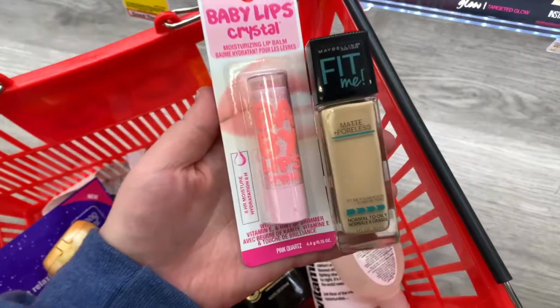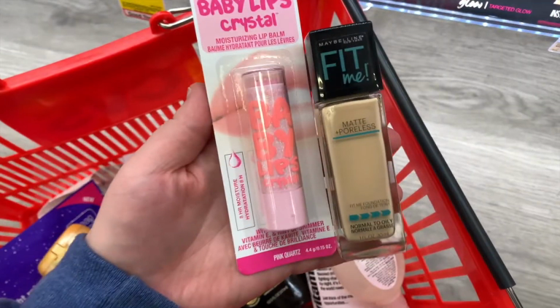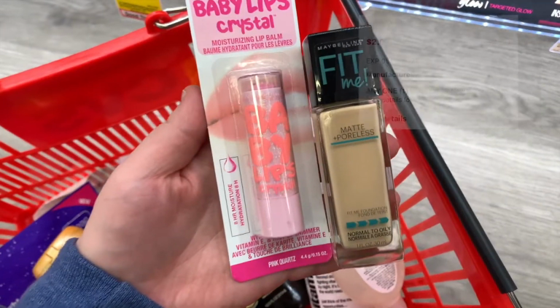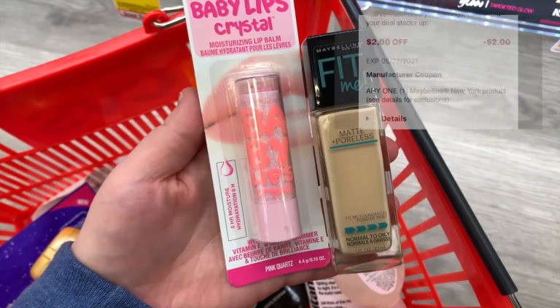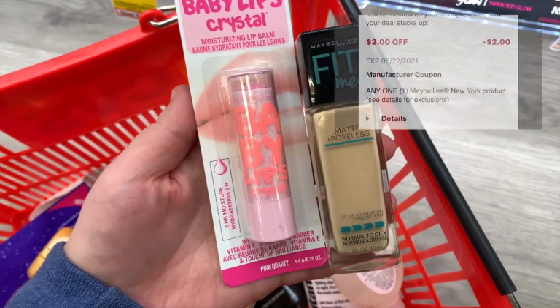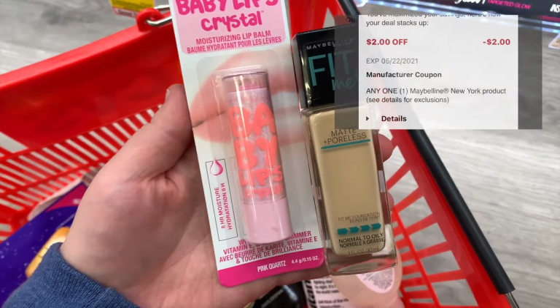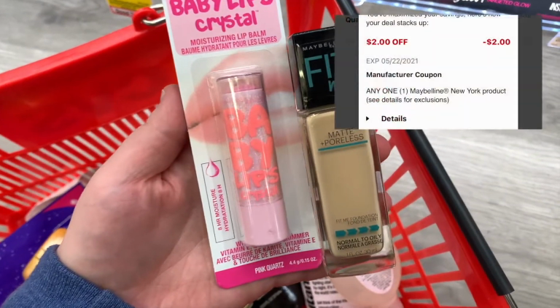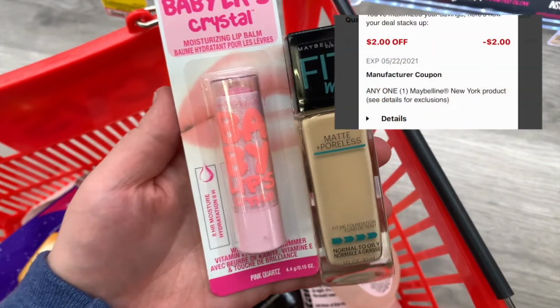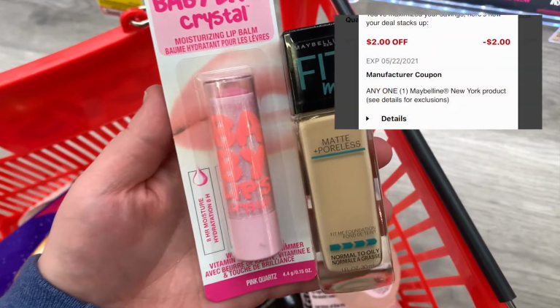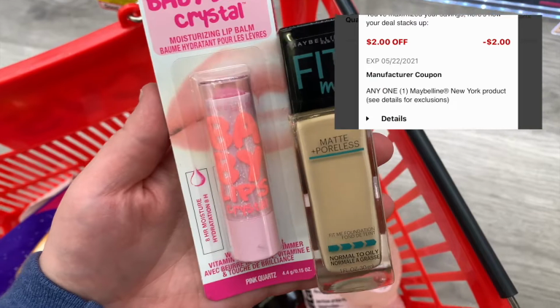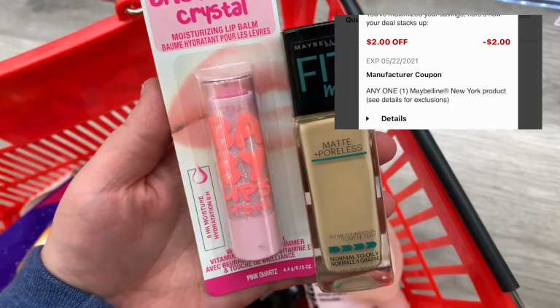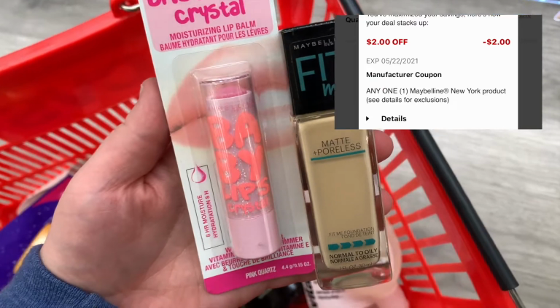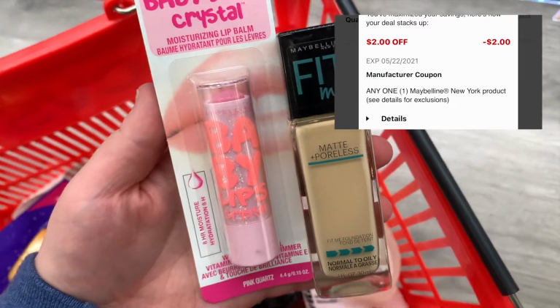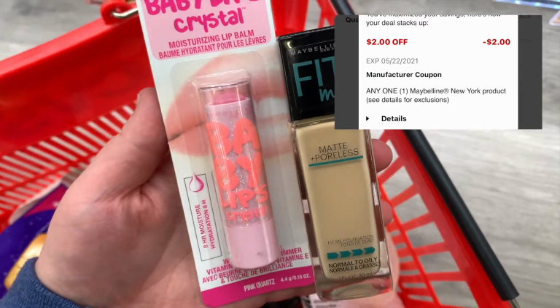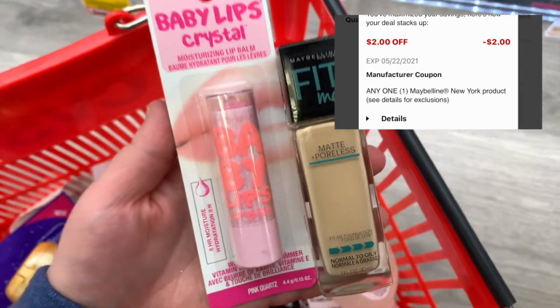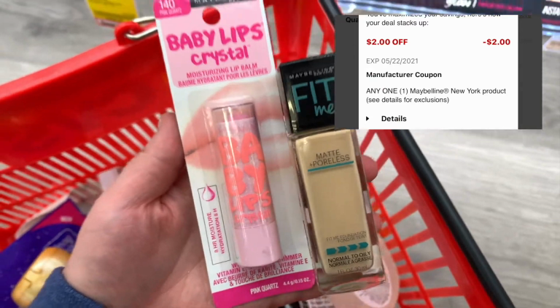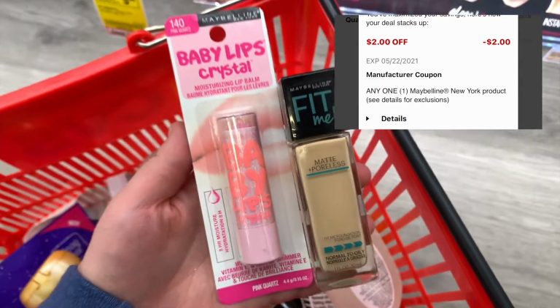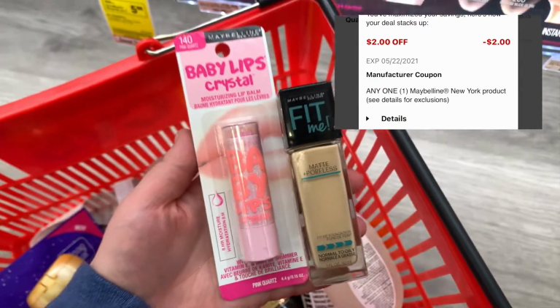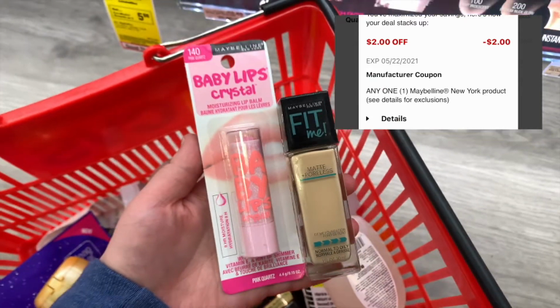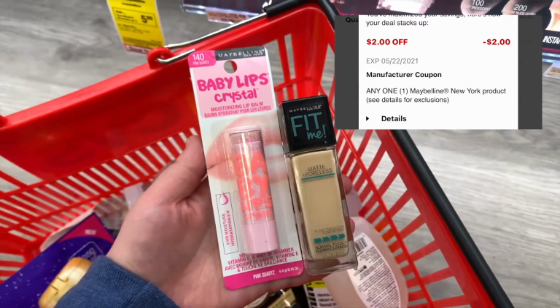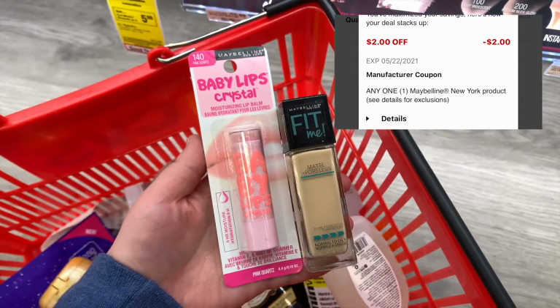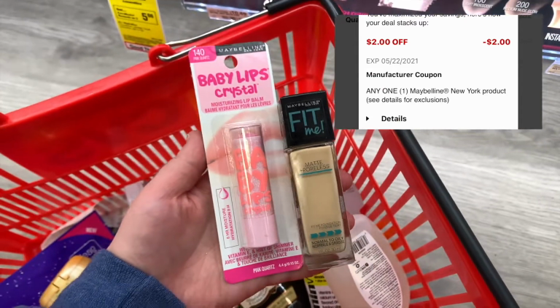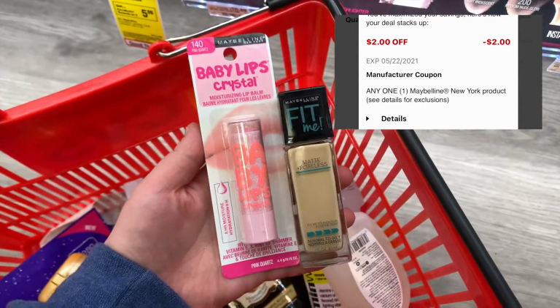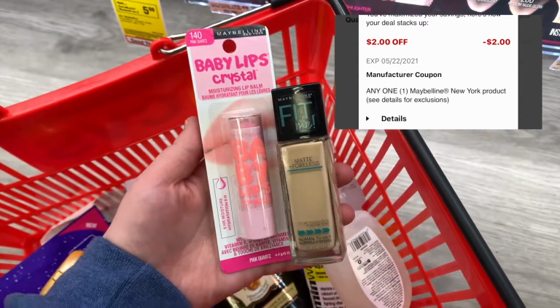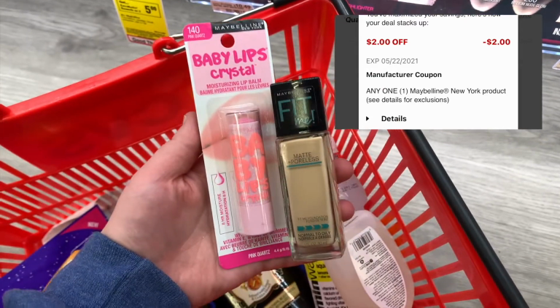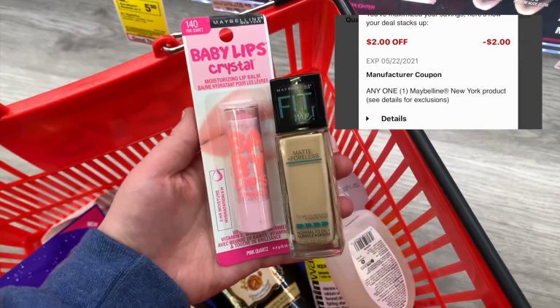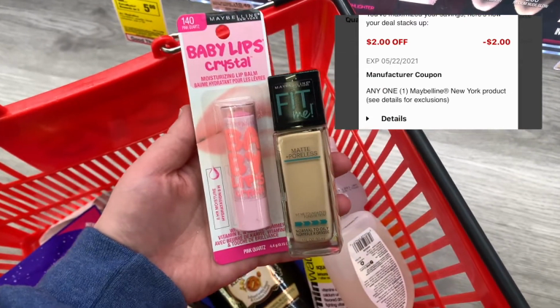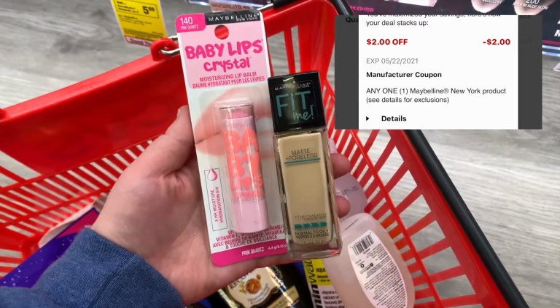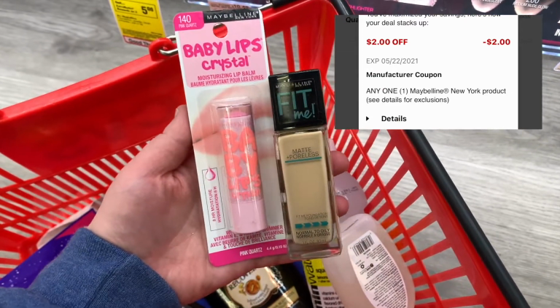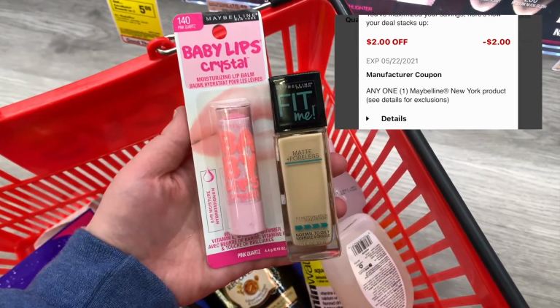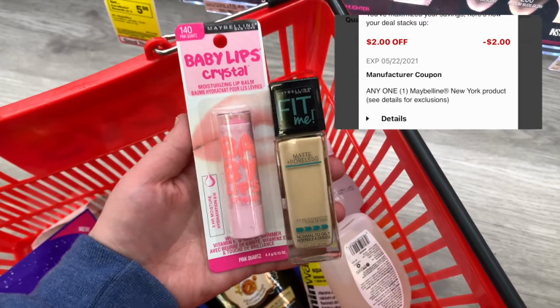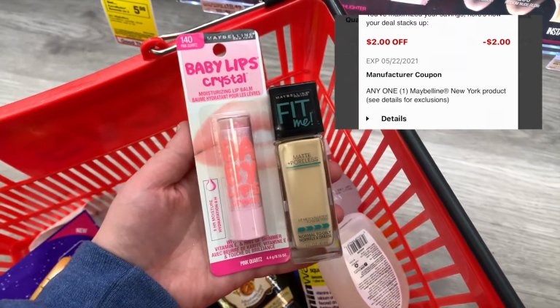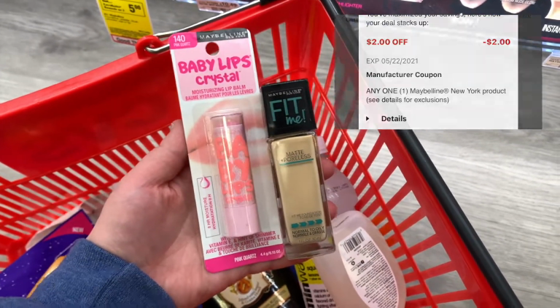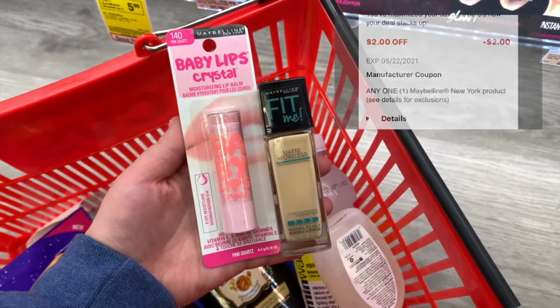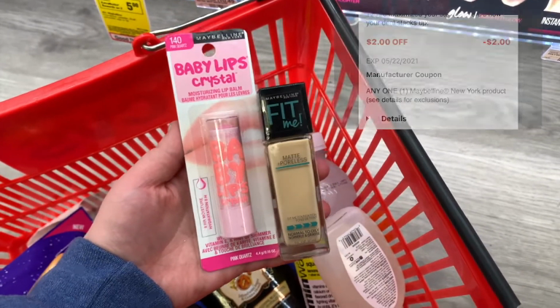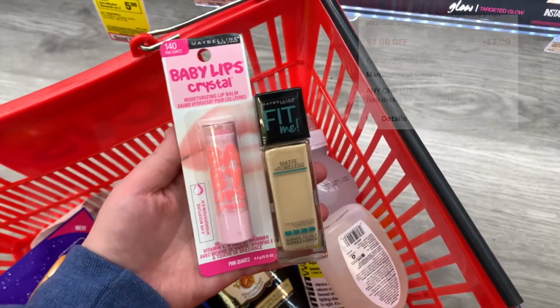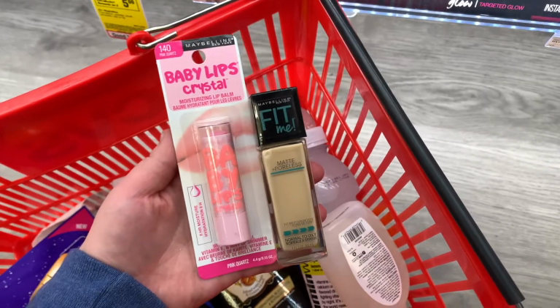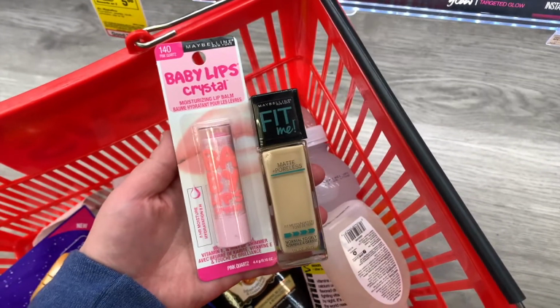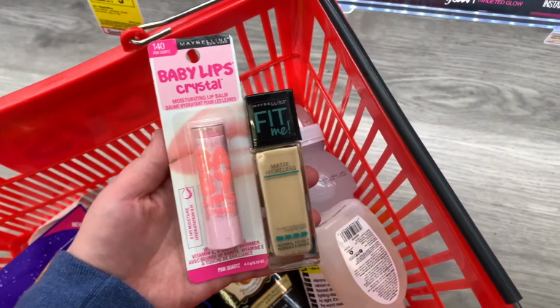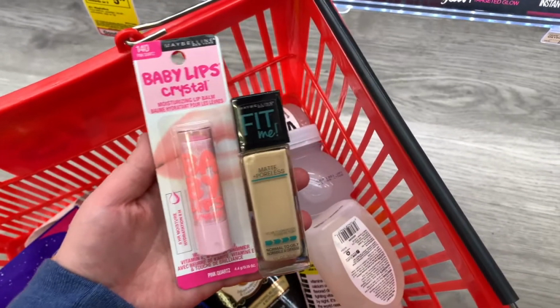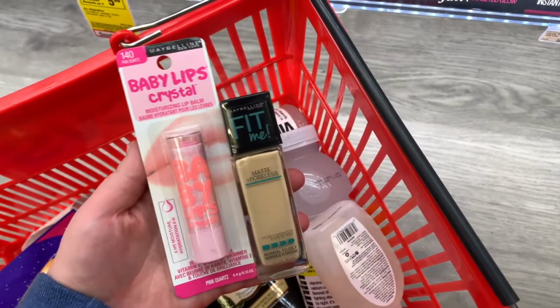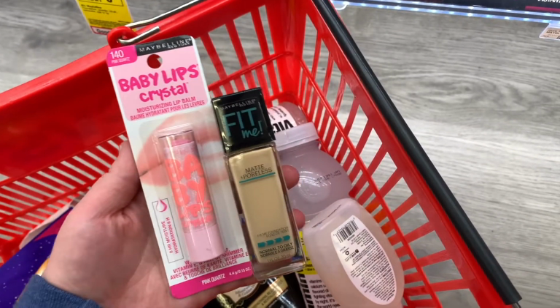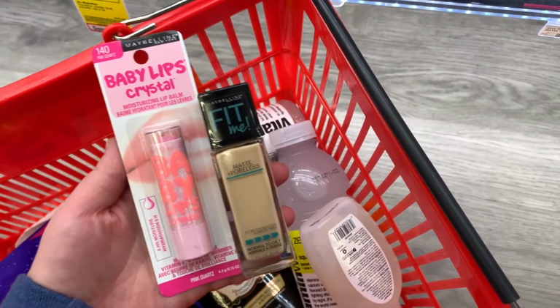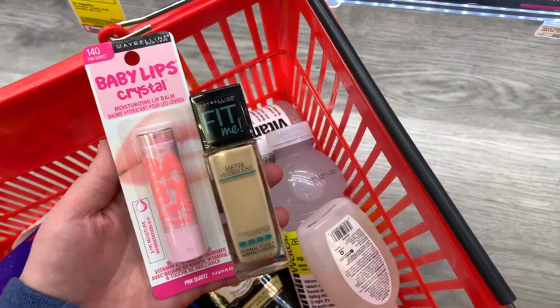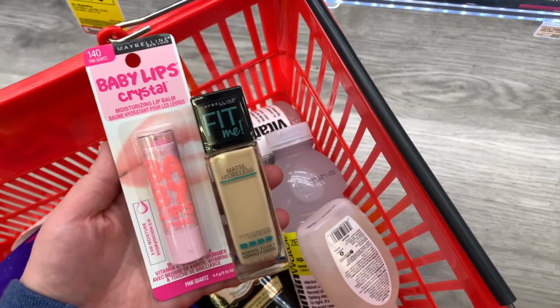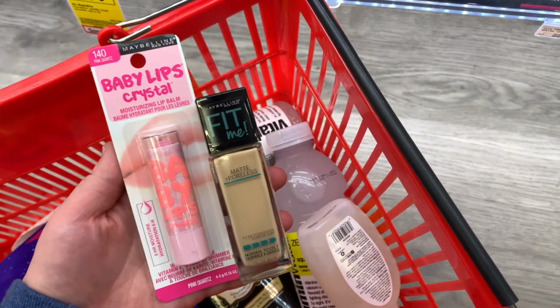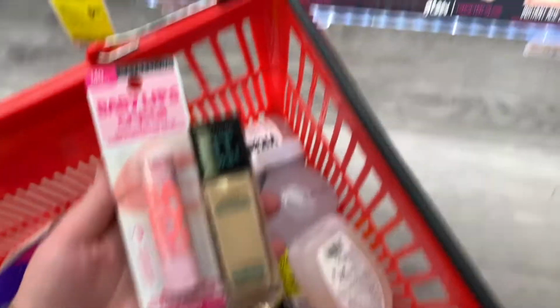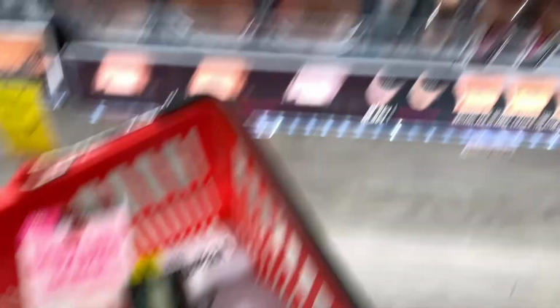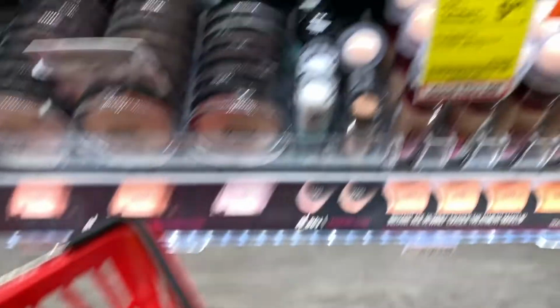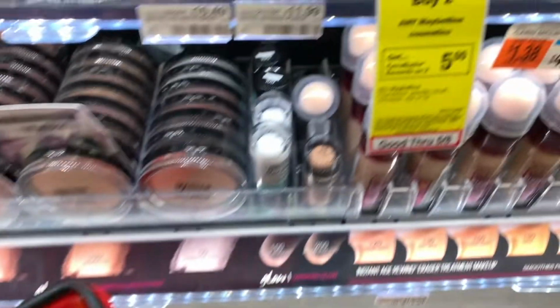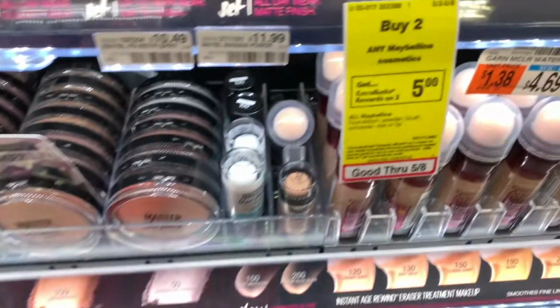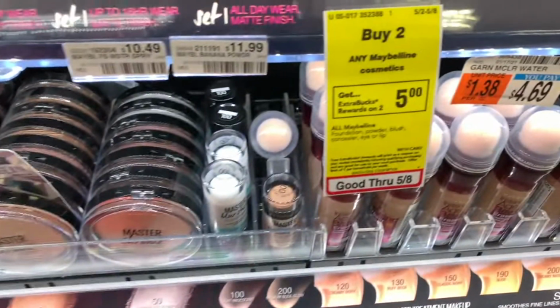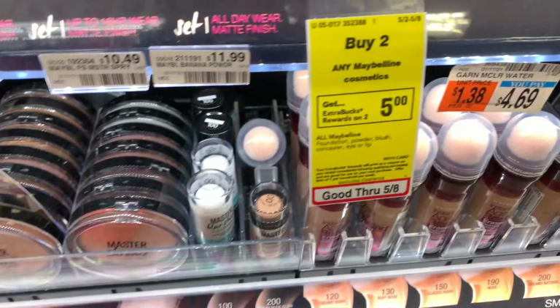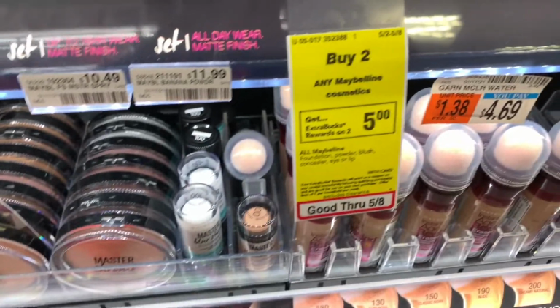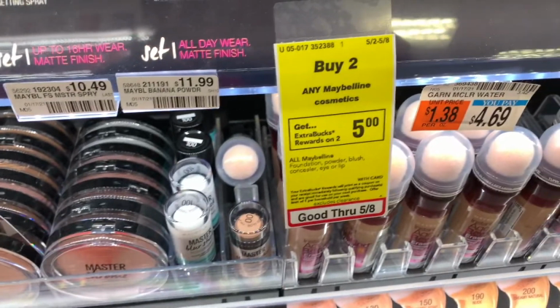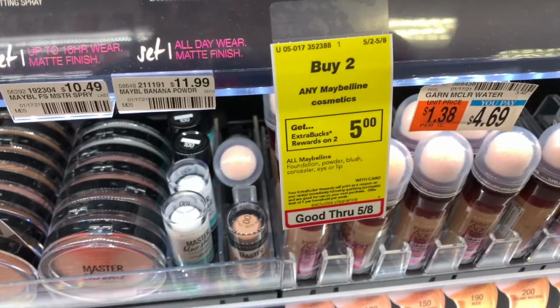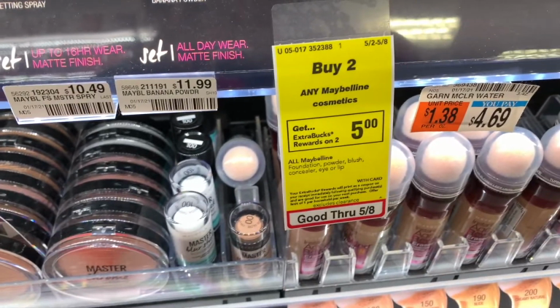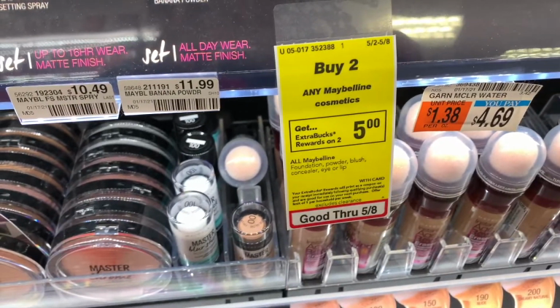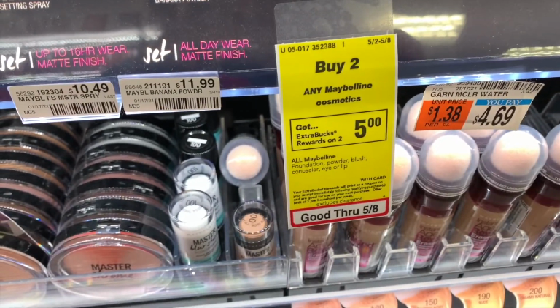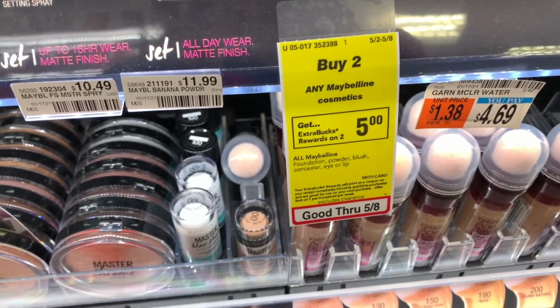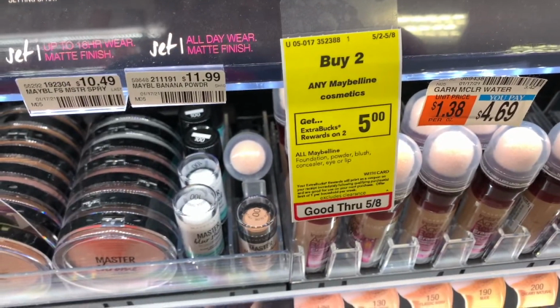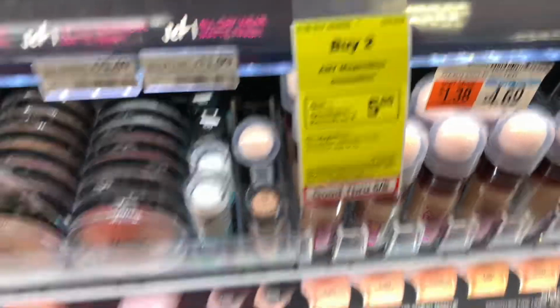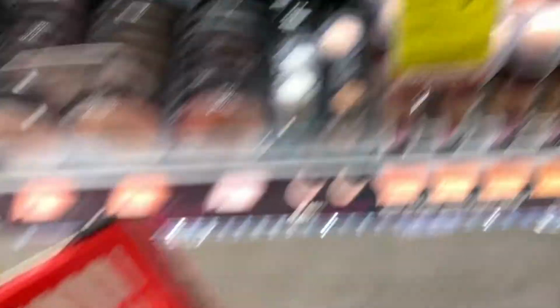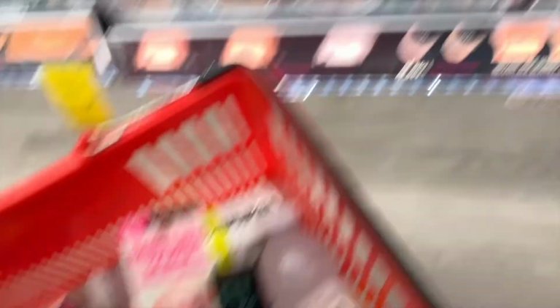The reason I'm doing this deal is because I have $20 in extra bucks I needed to use. I just grabbed two of these, used a $2 off coupon, plus I got $5 back for it as well.